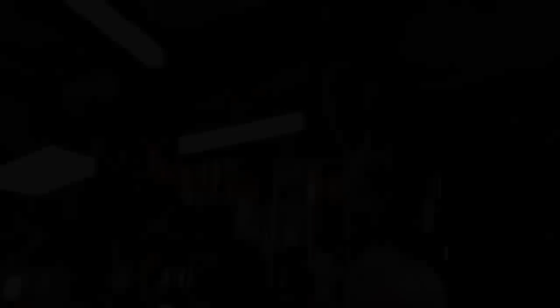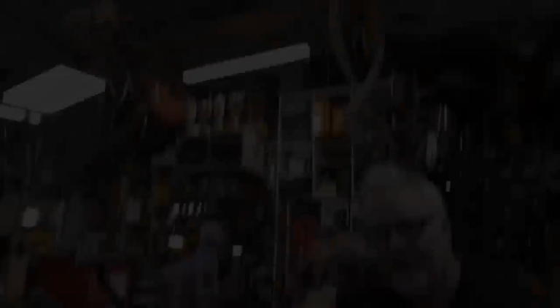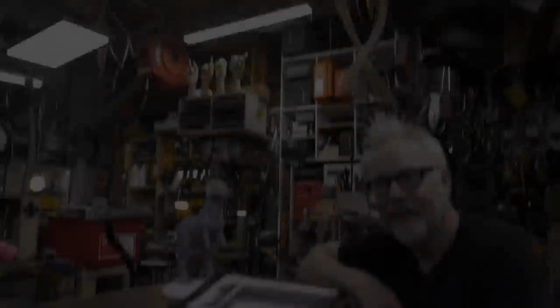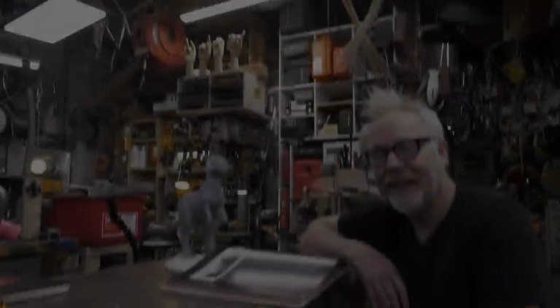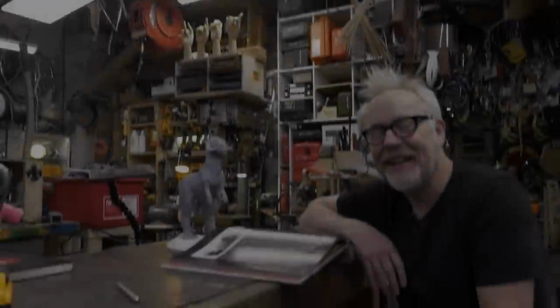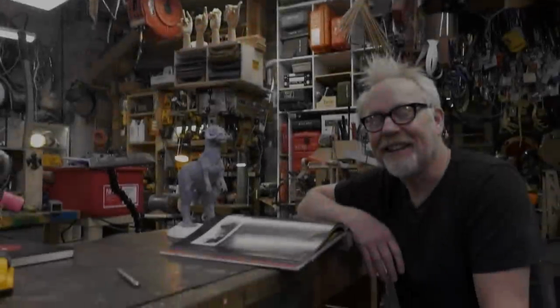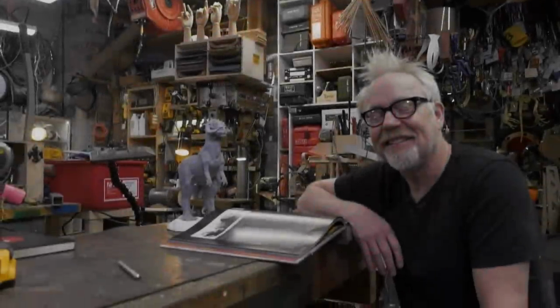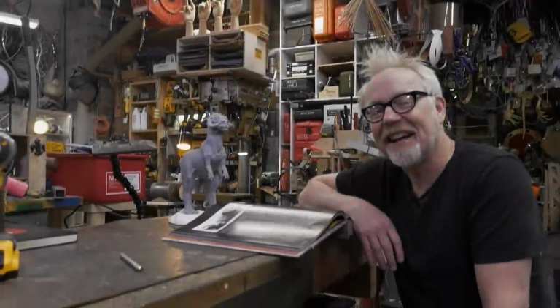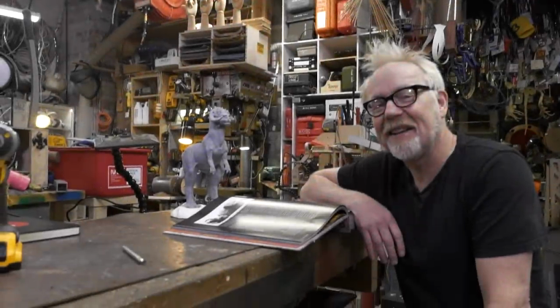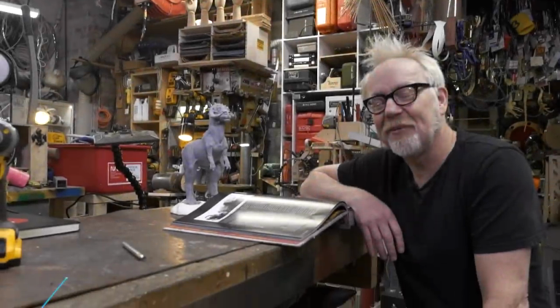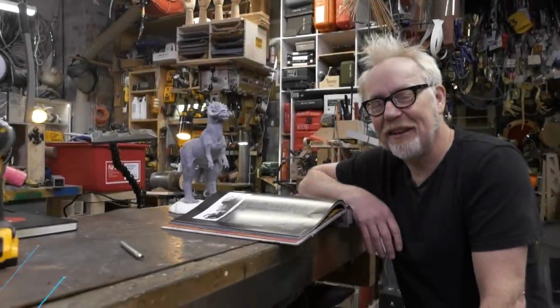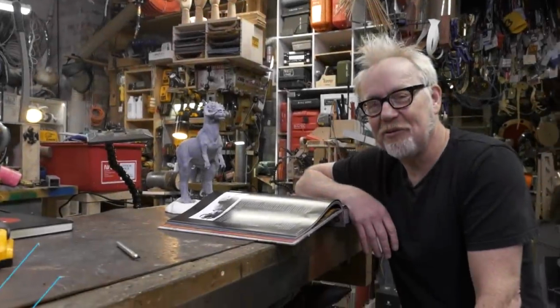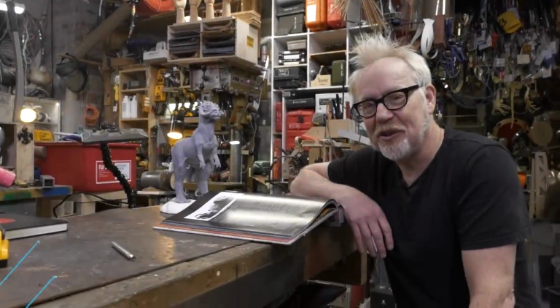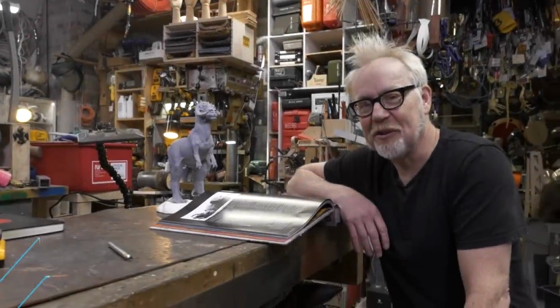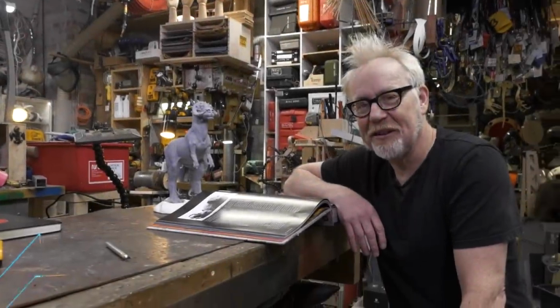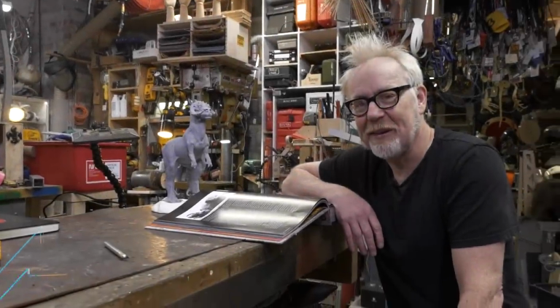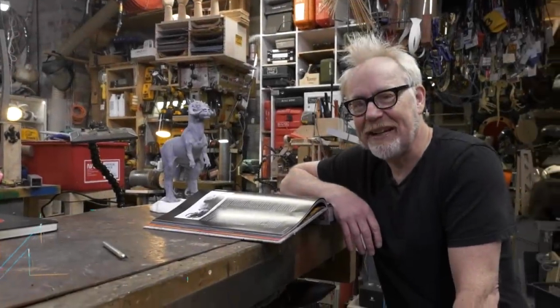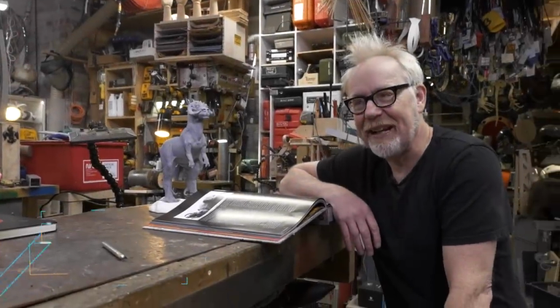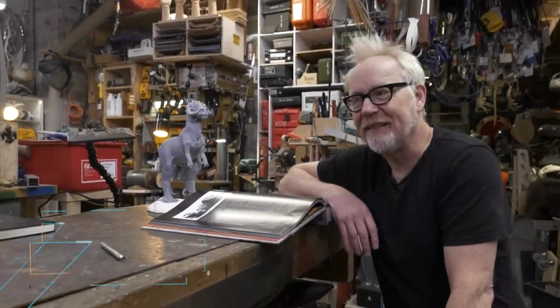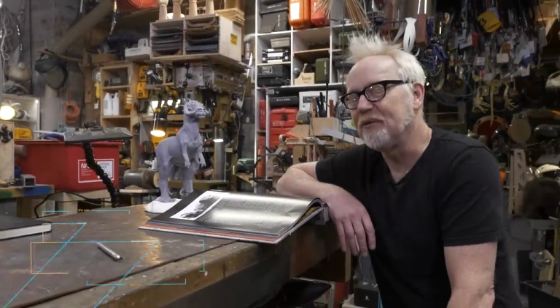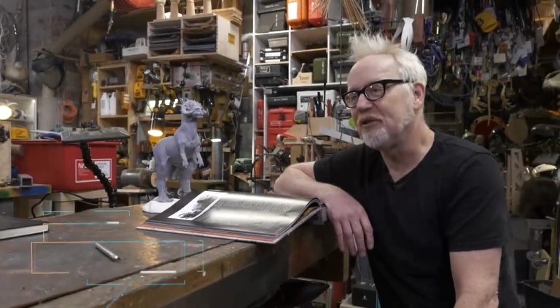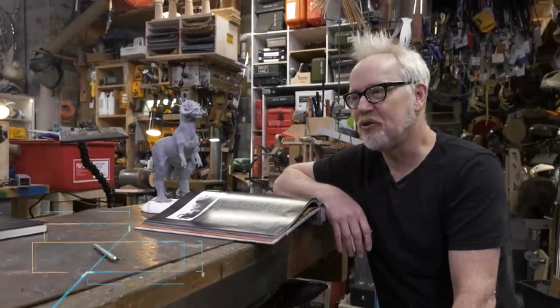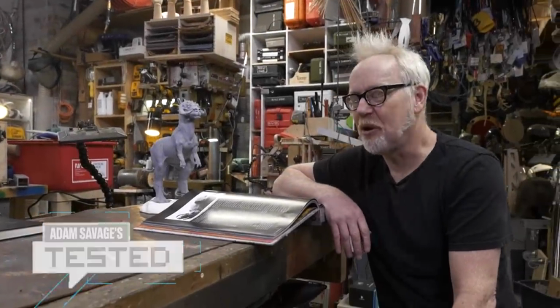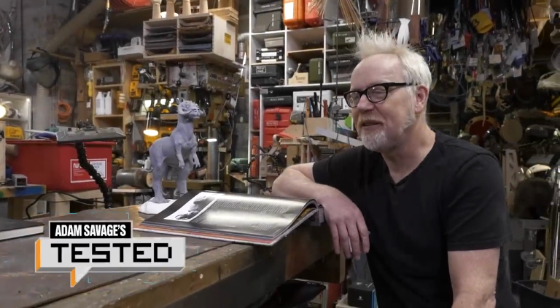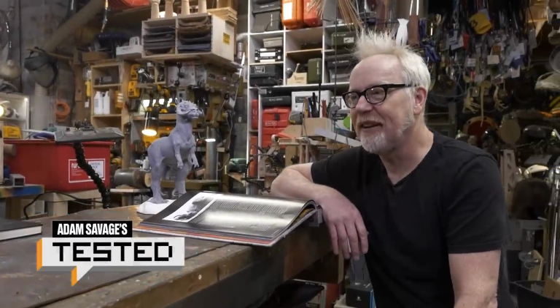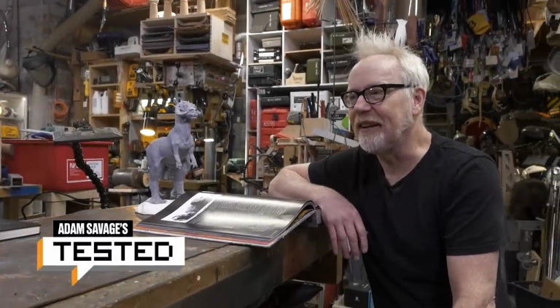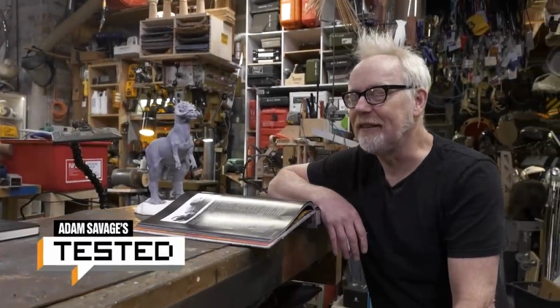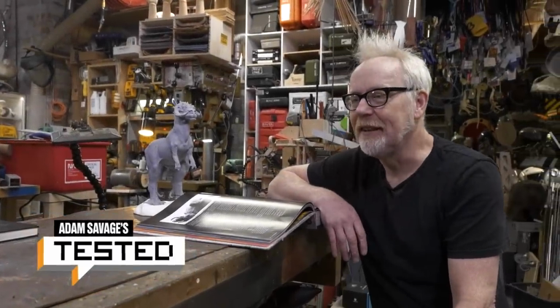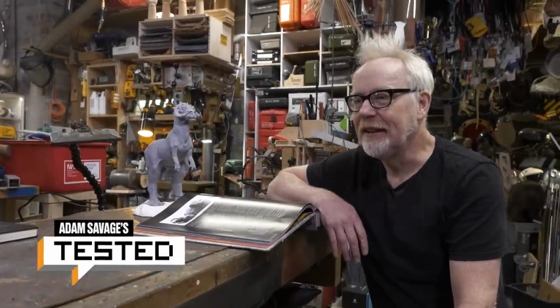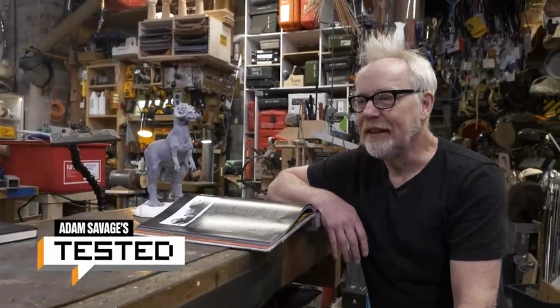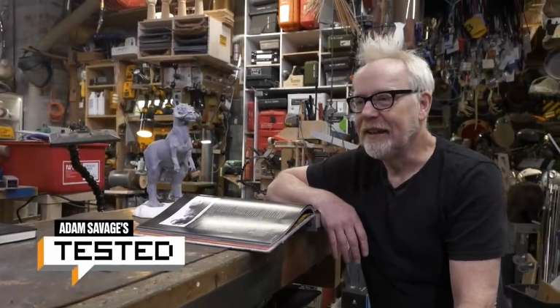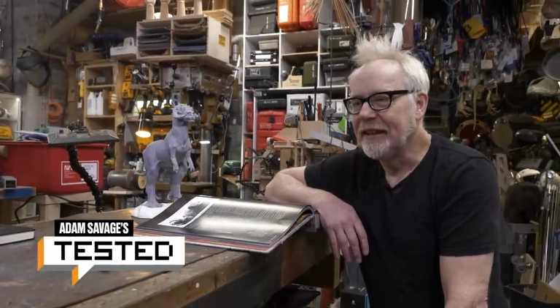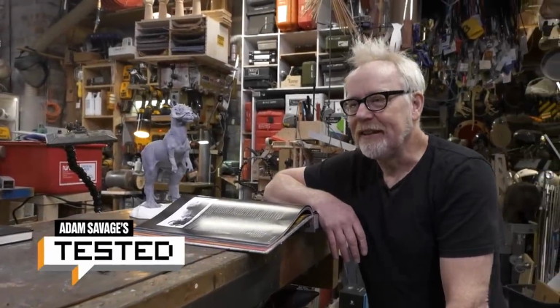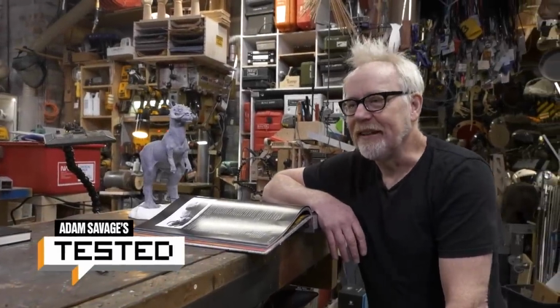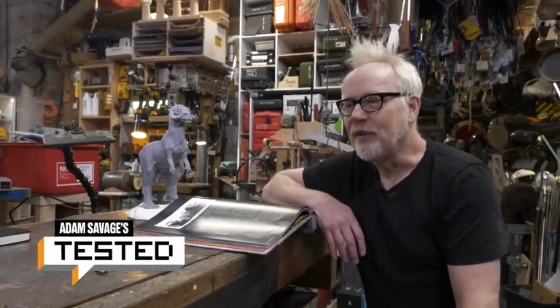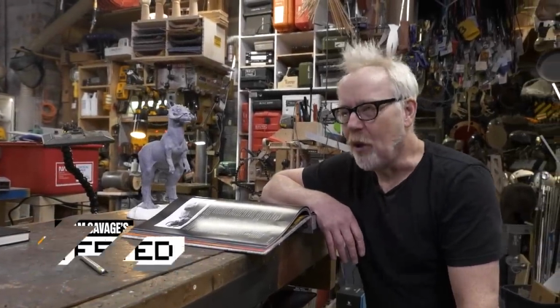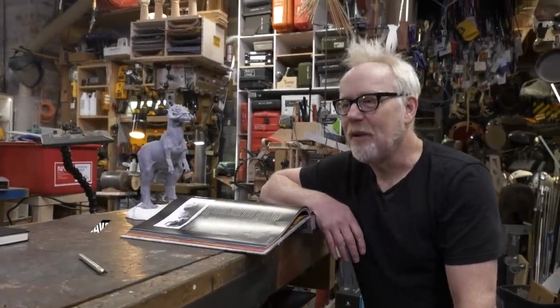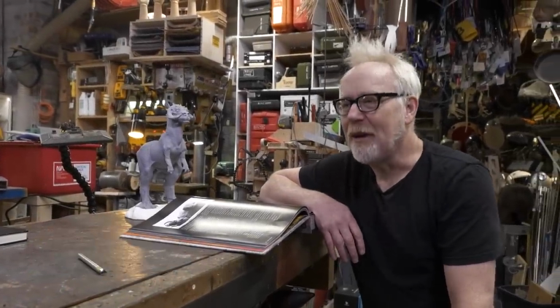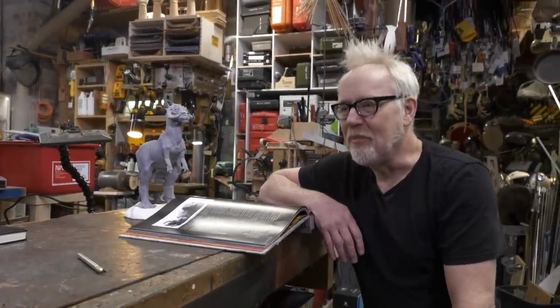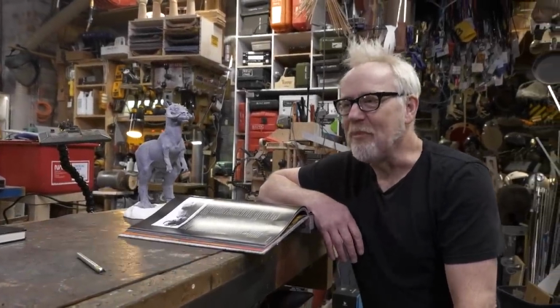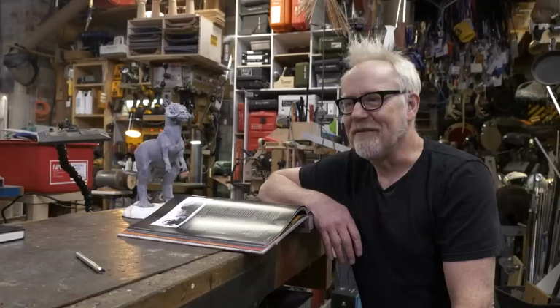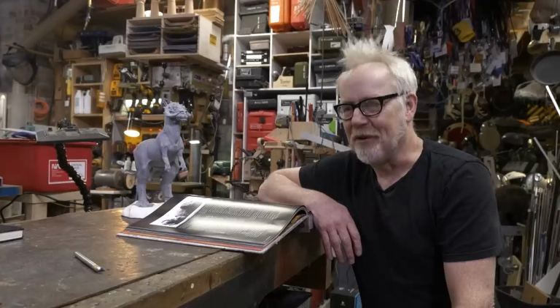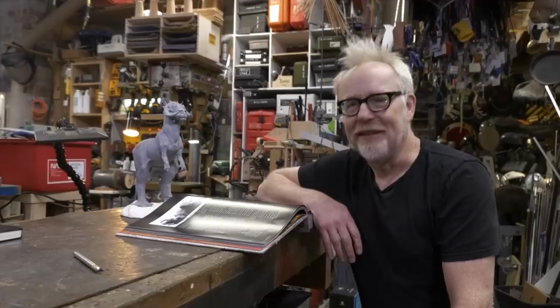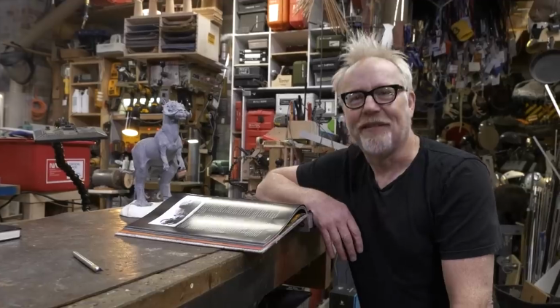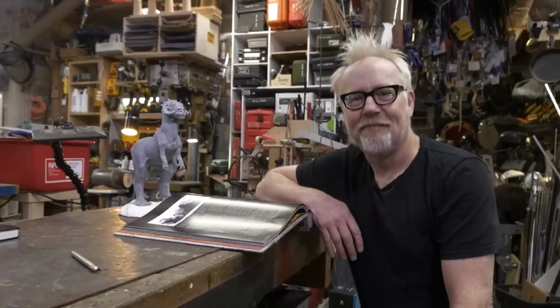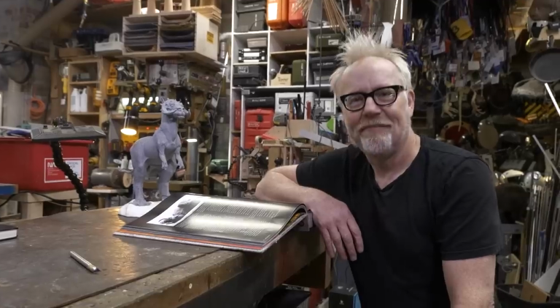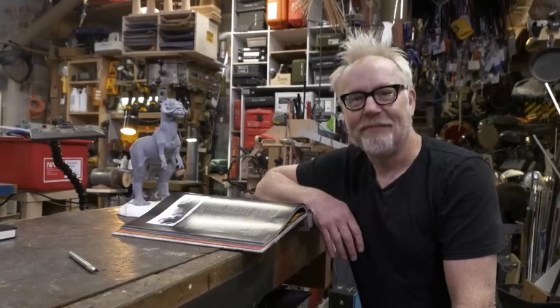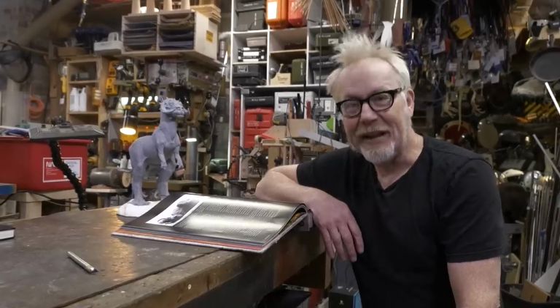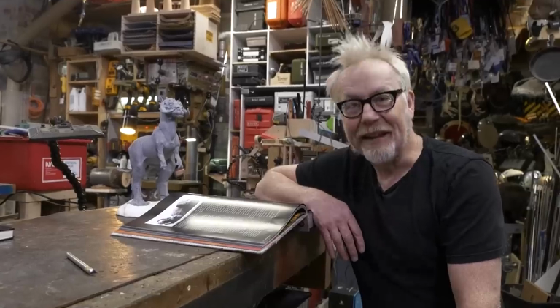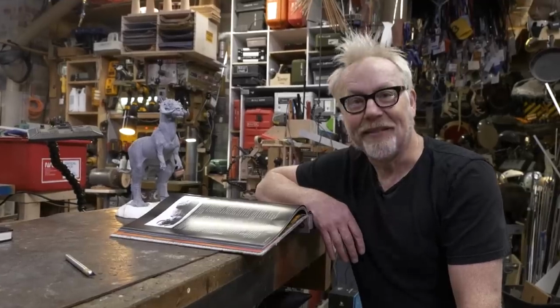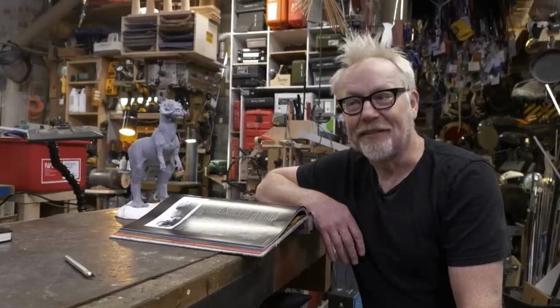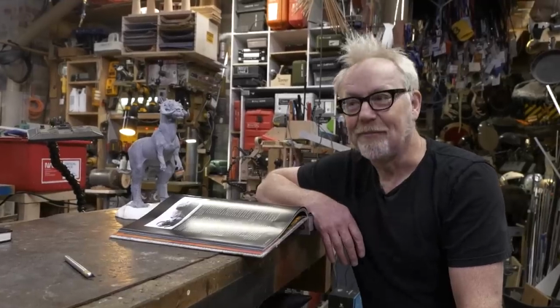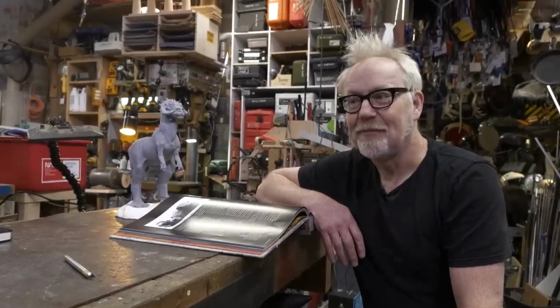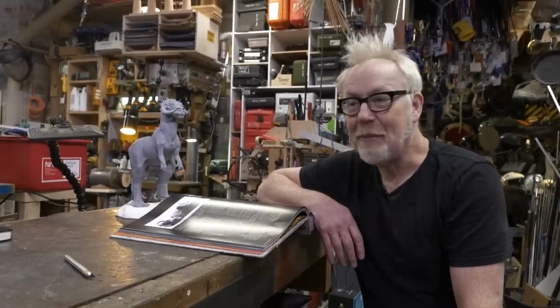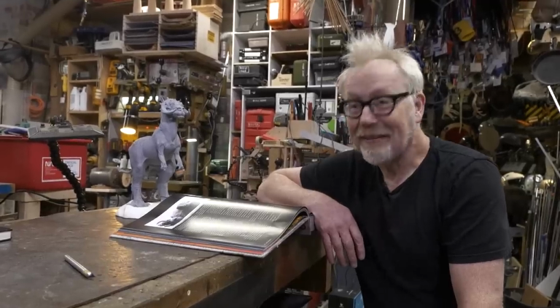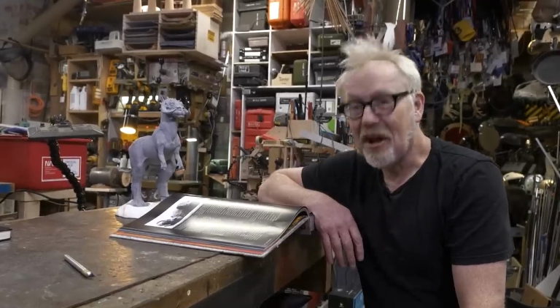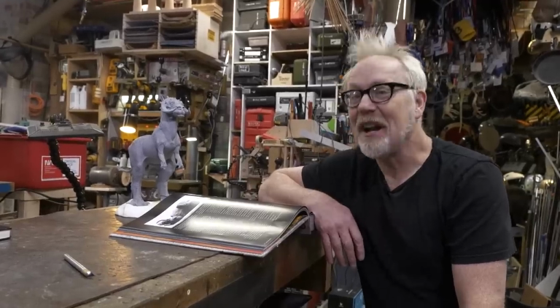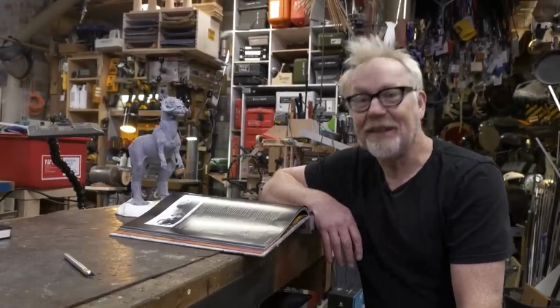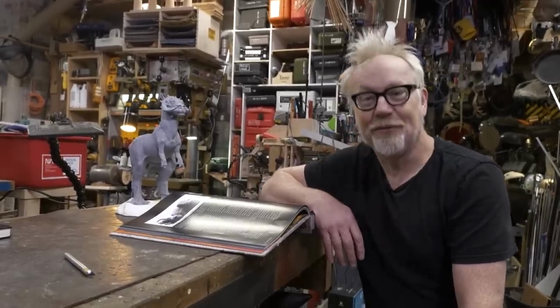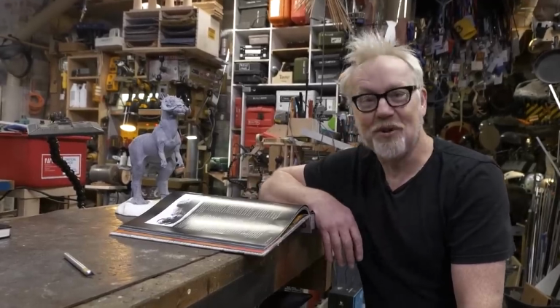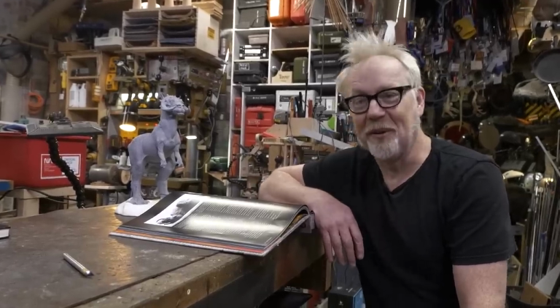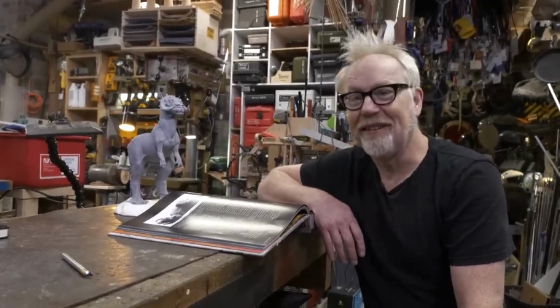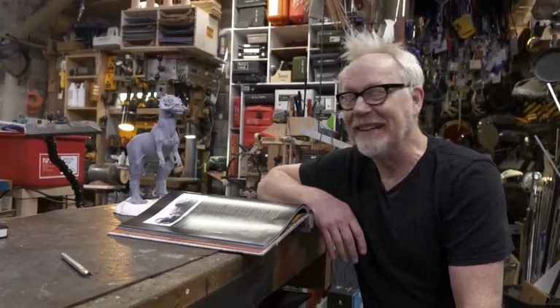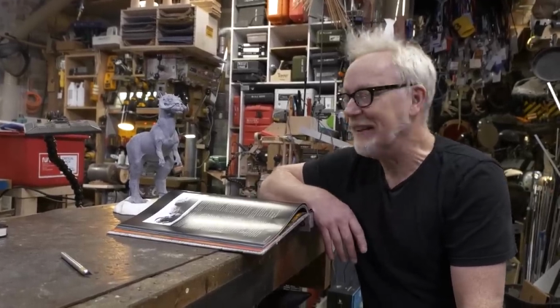Hey guys, Adam Savage here in my cave with a show-and-tell that is all about my friends. Yes, the best kind of show-and-tell.